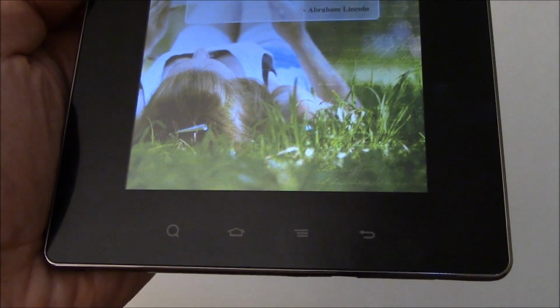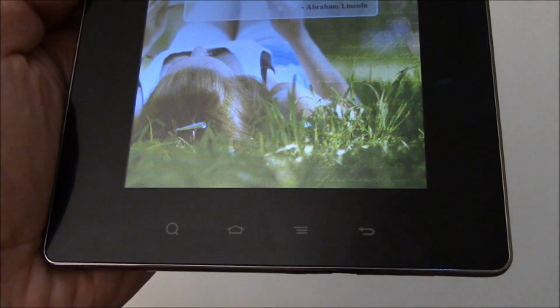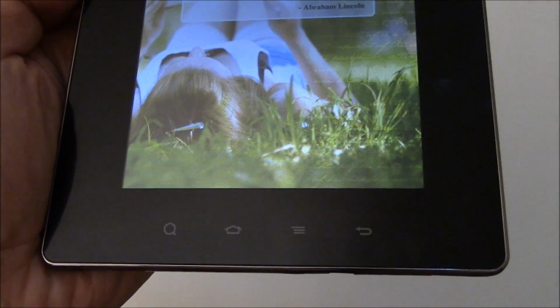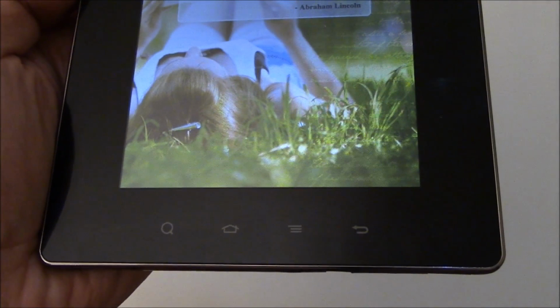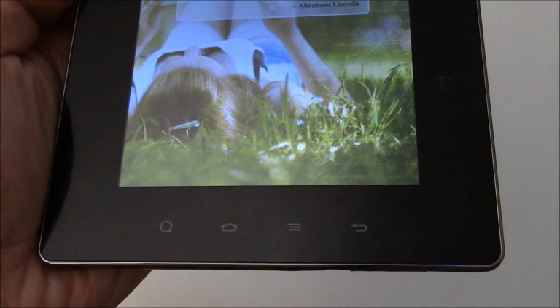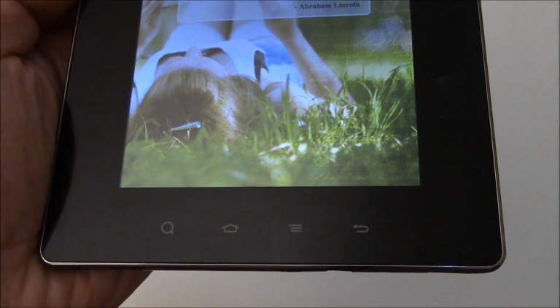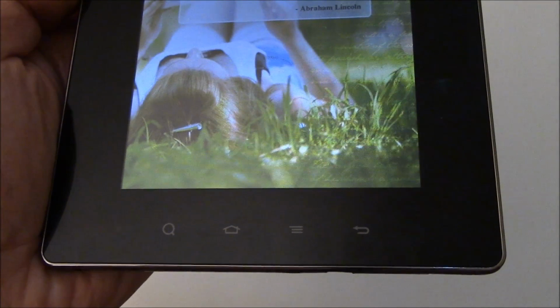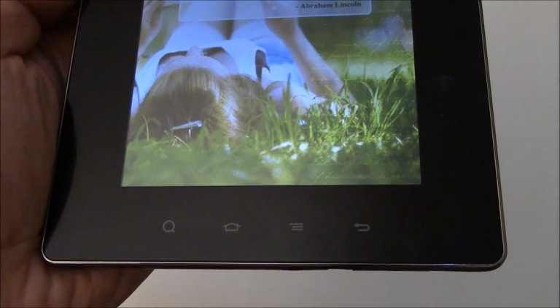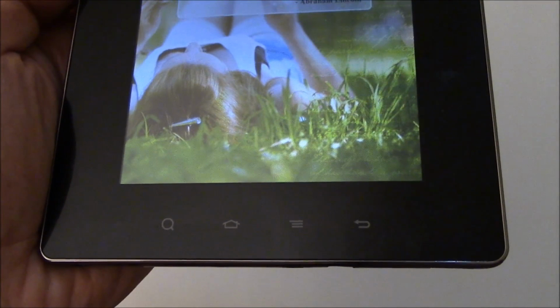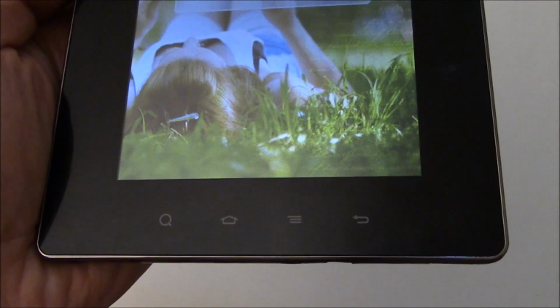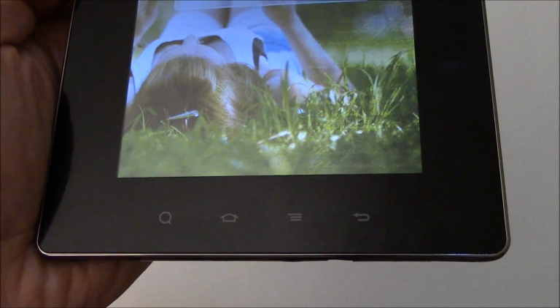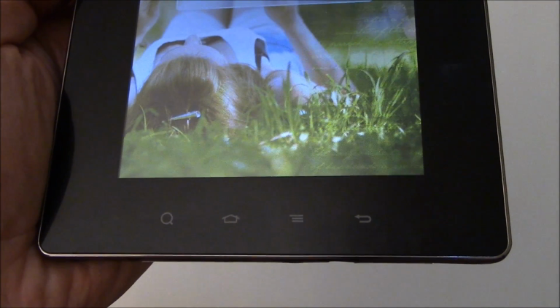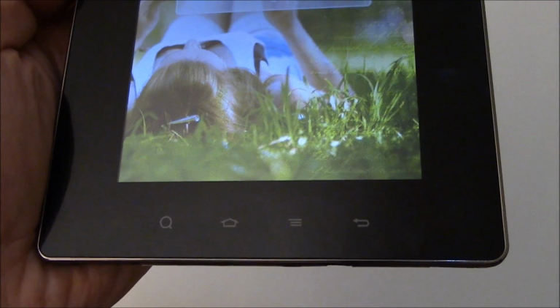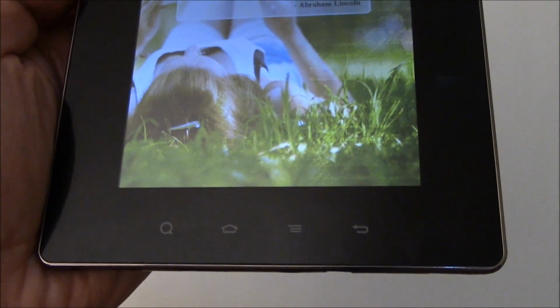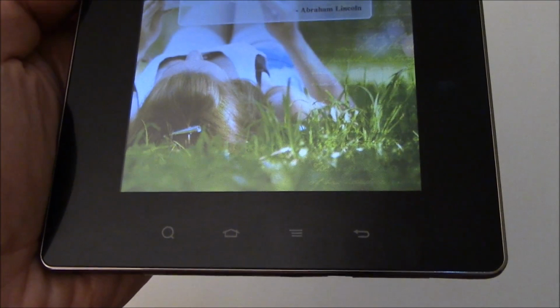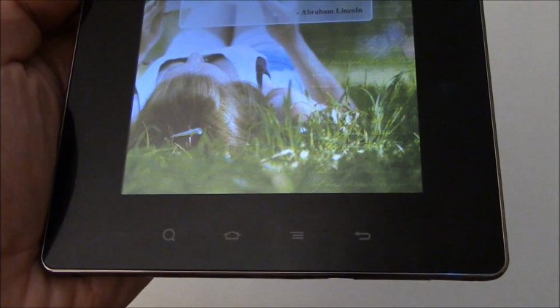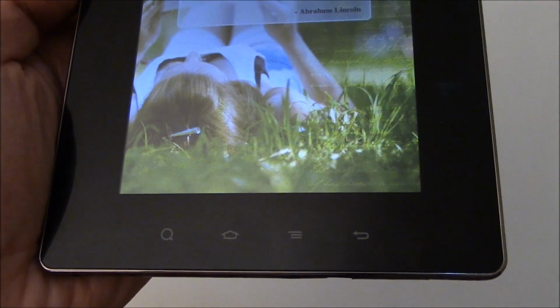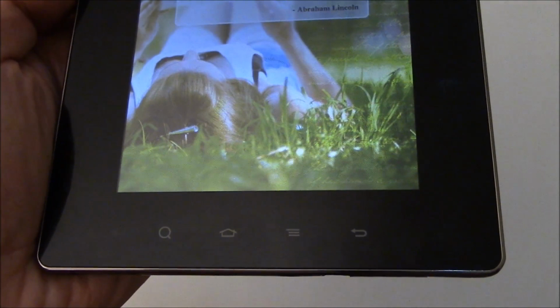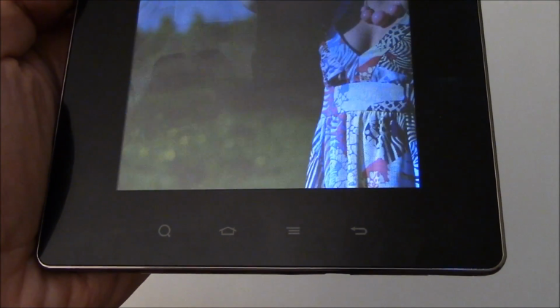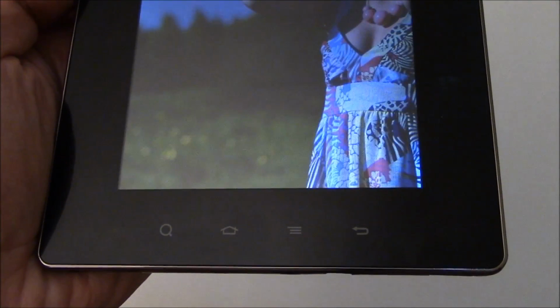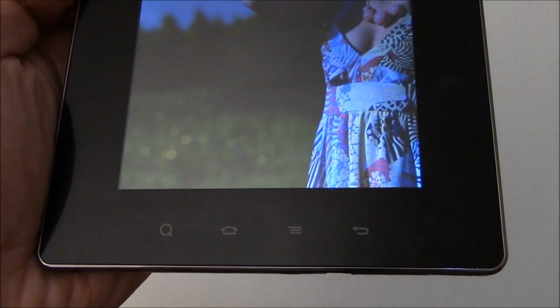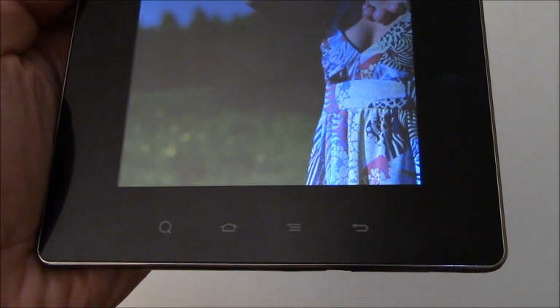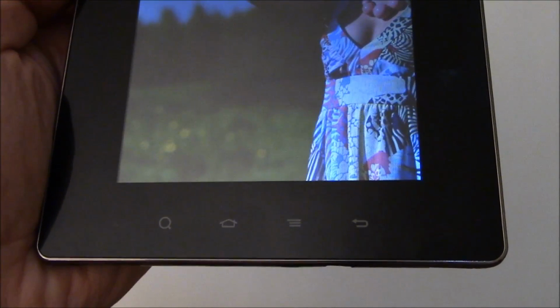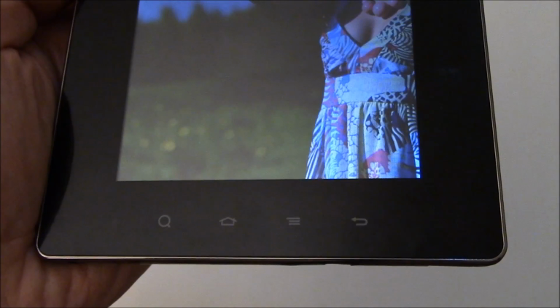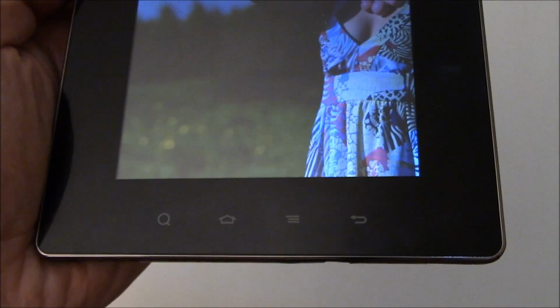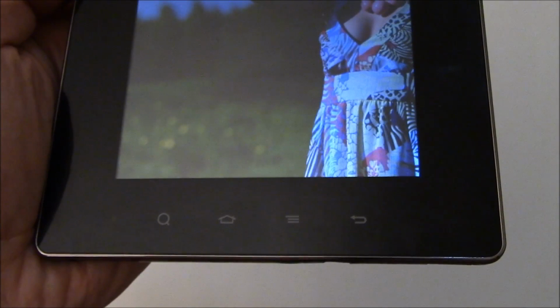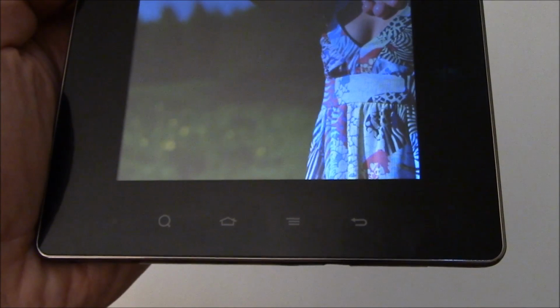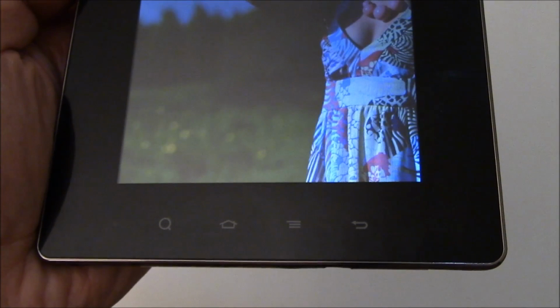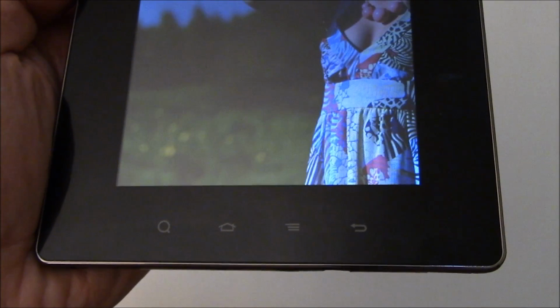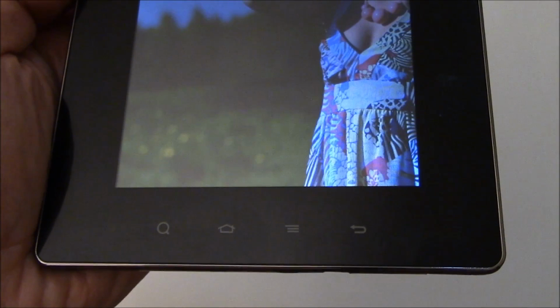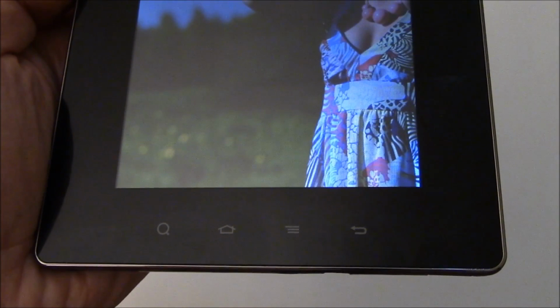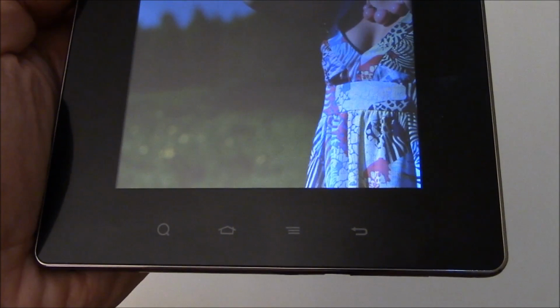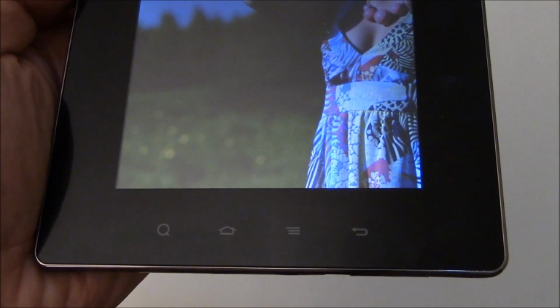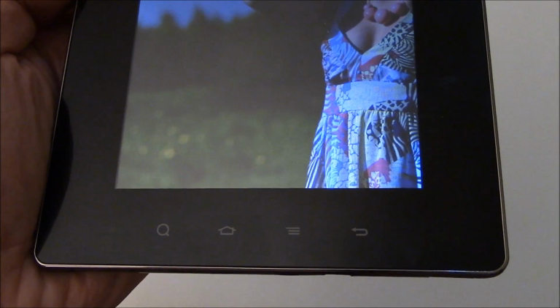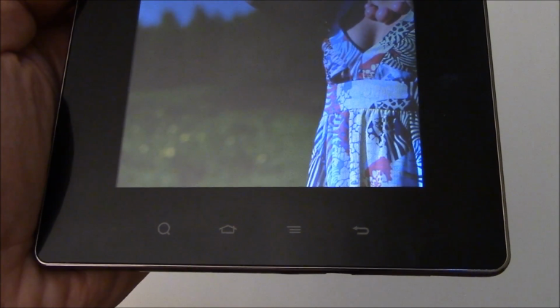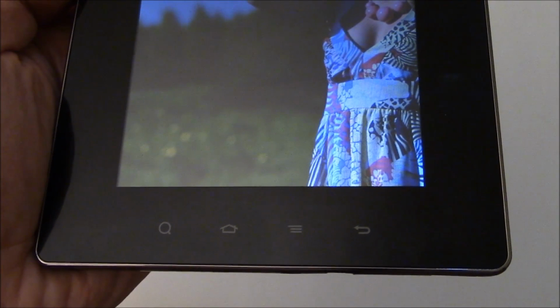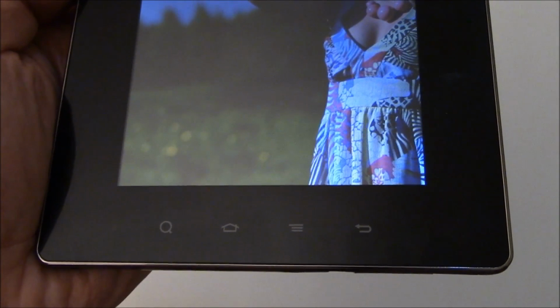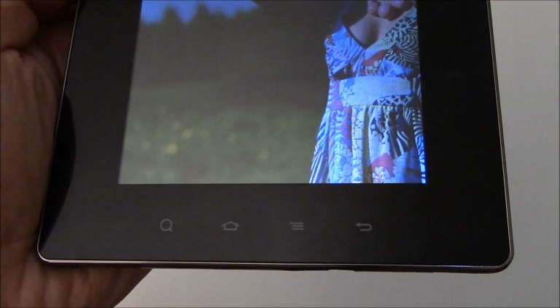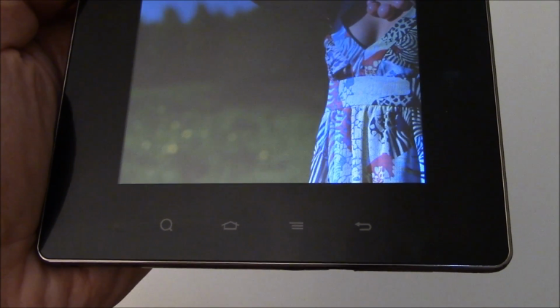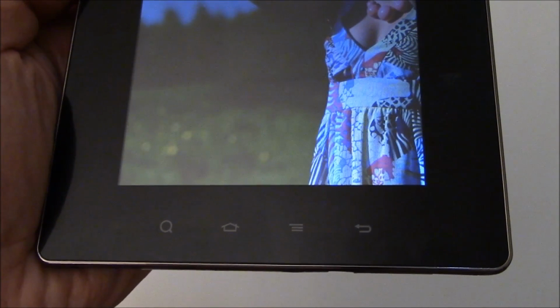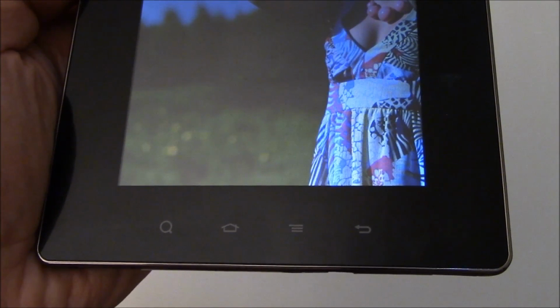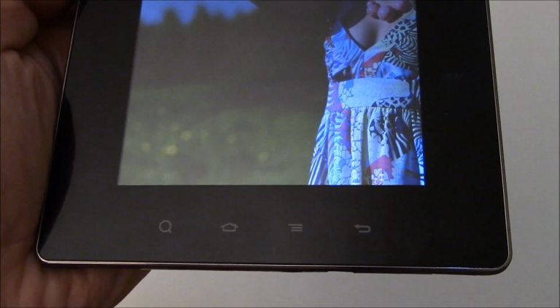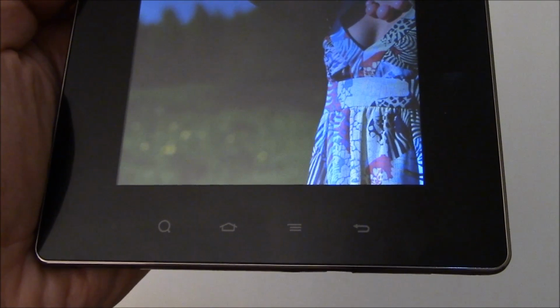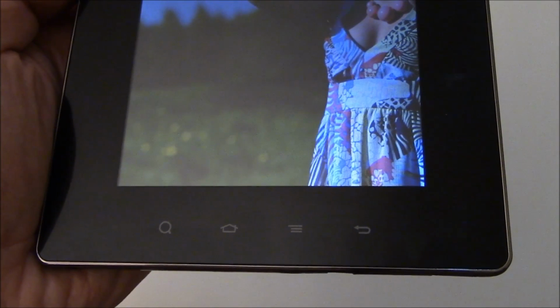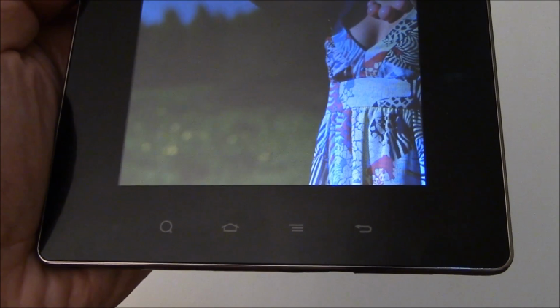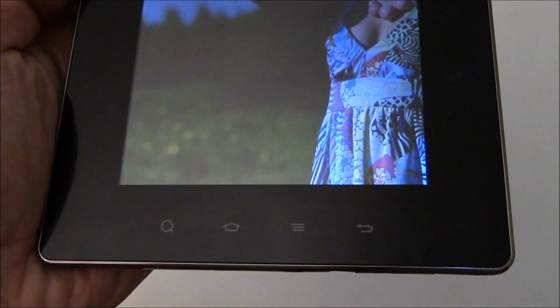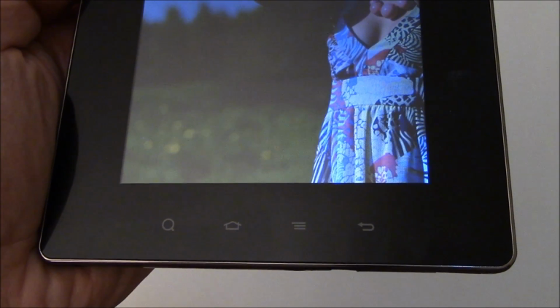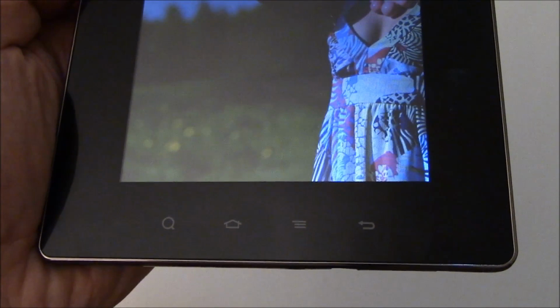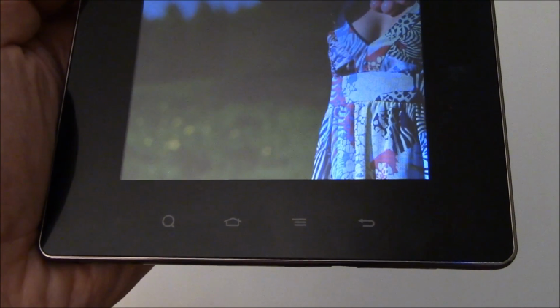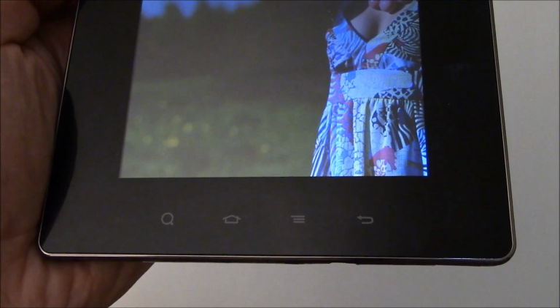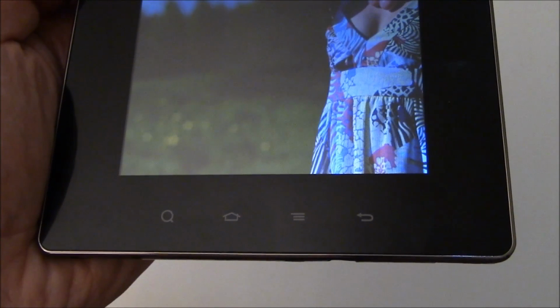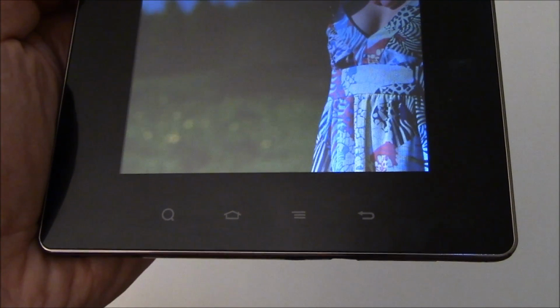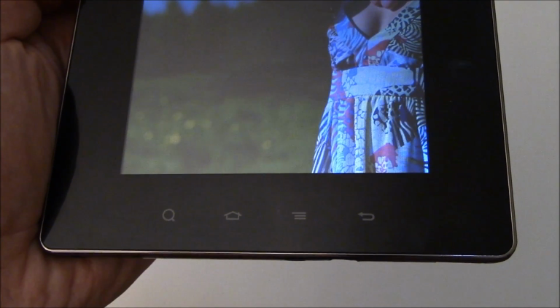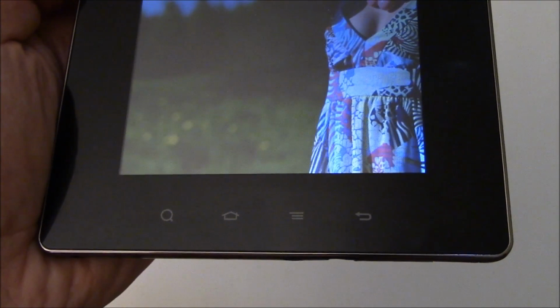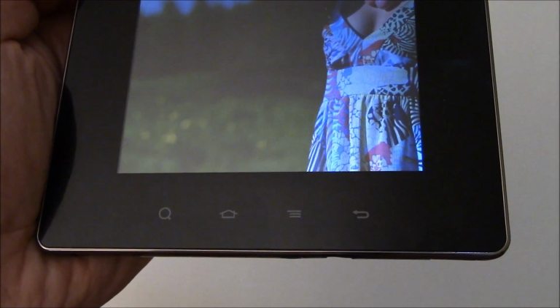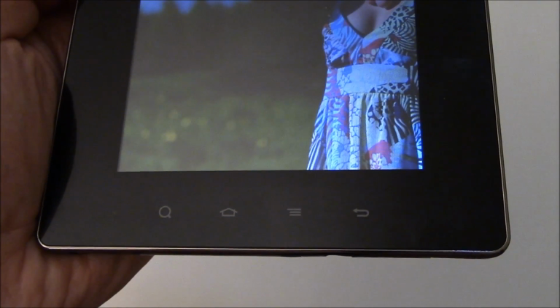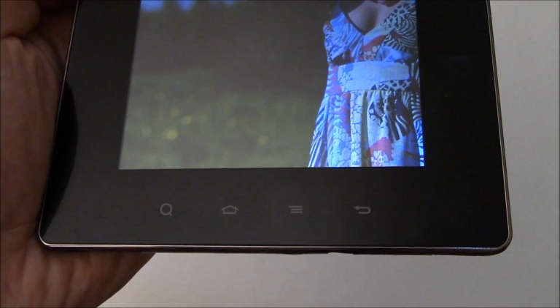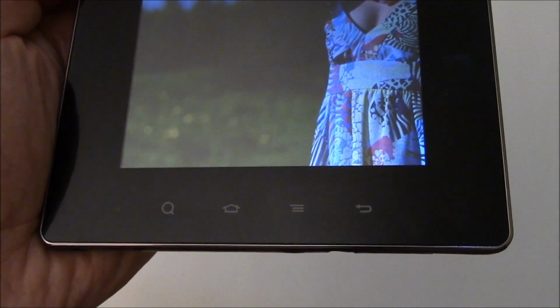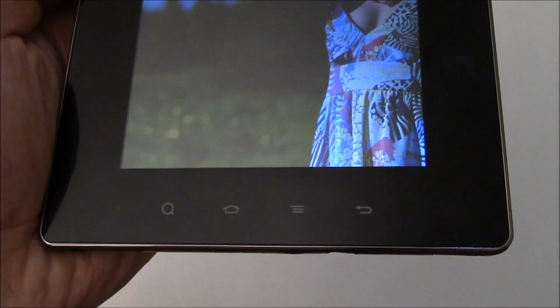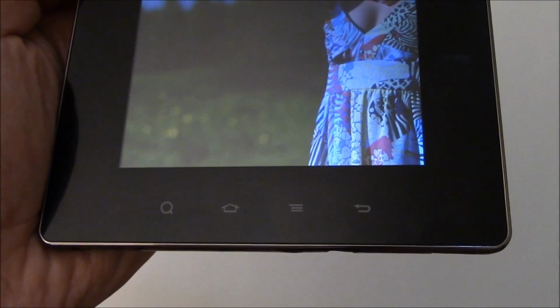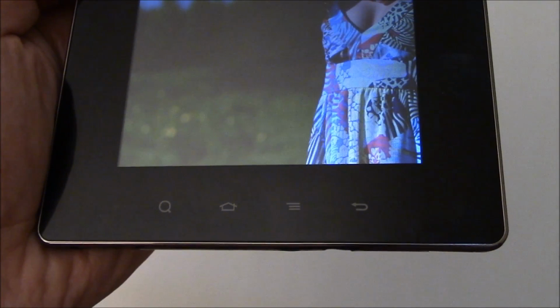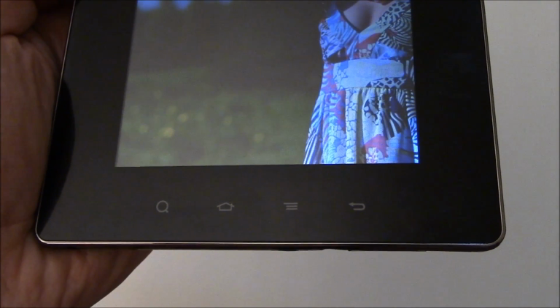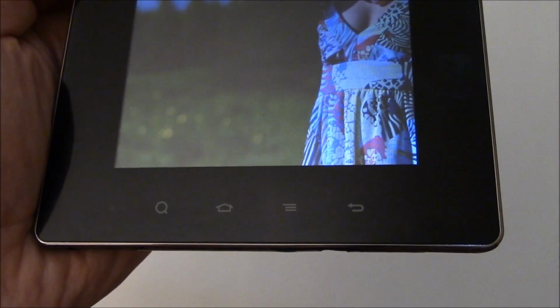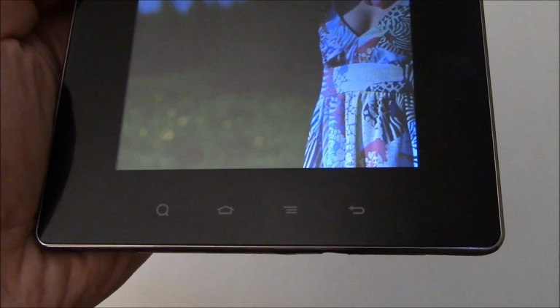Now wait for the tablet to reboot, and once it reboots, it should be back working normally again.